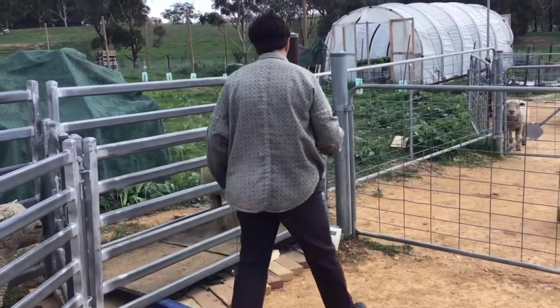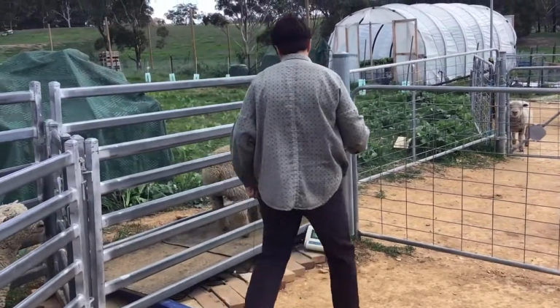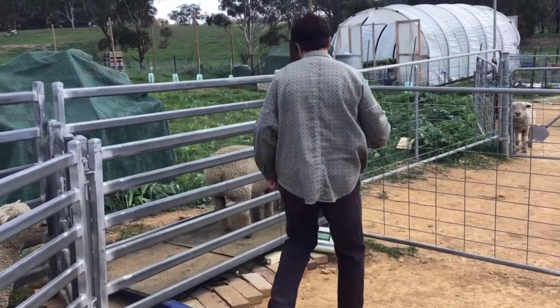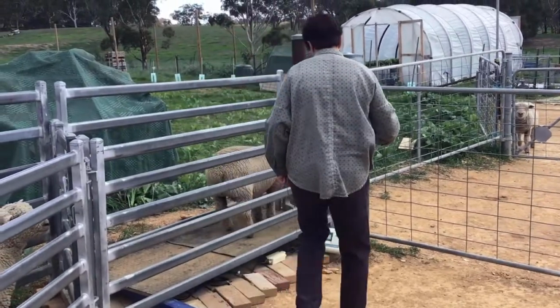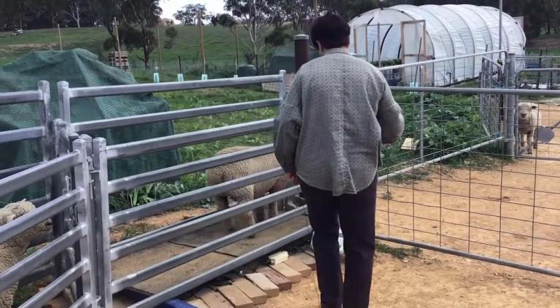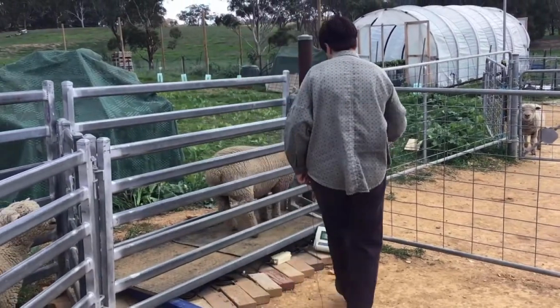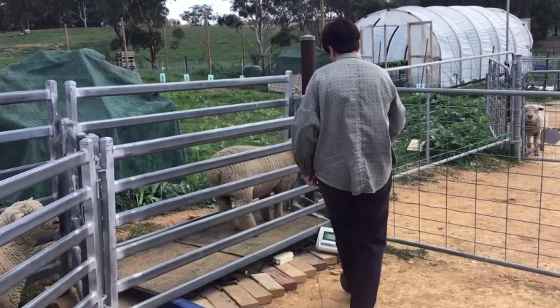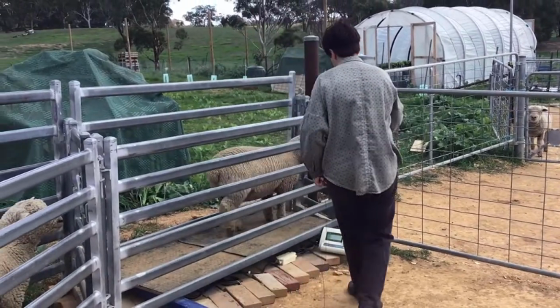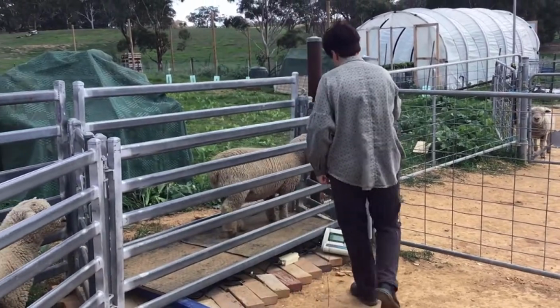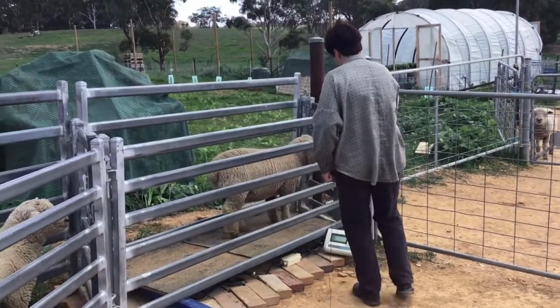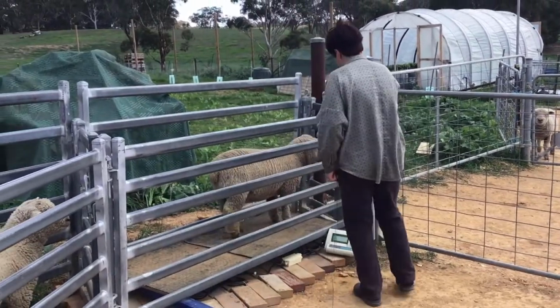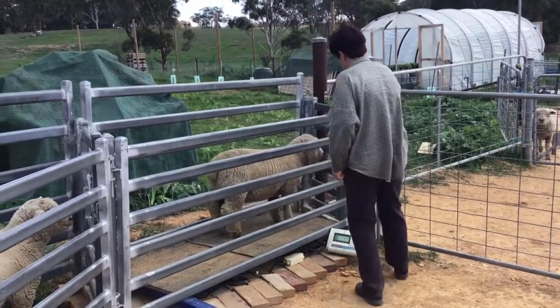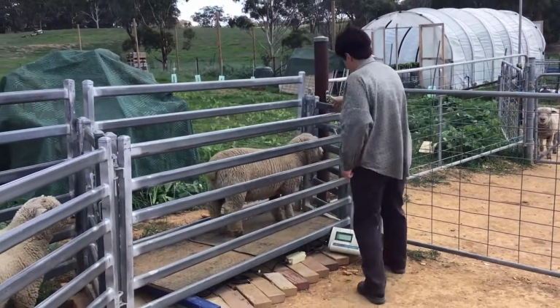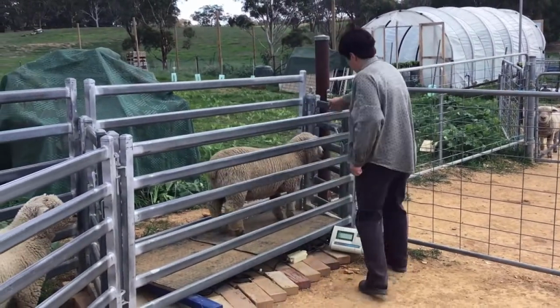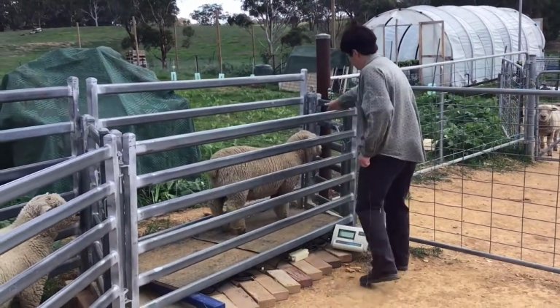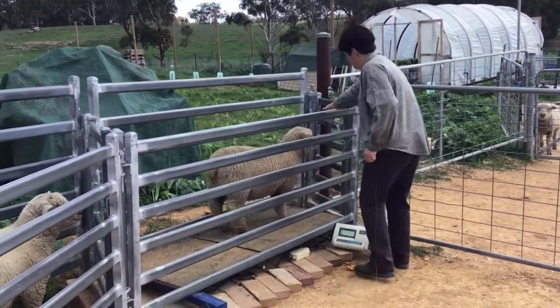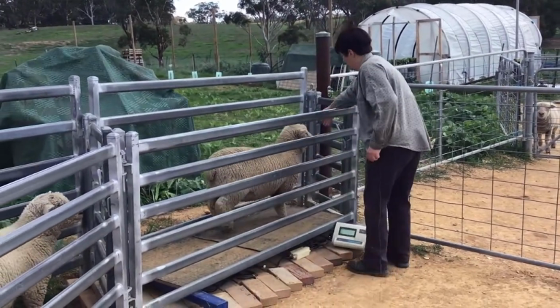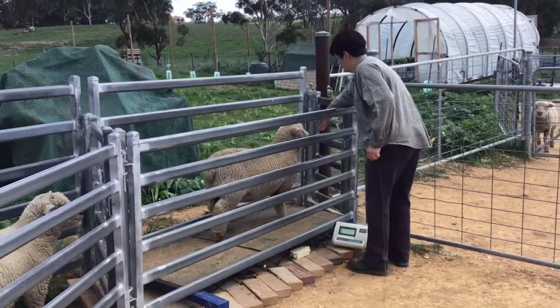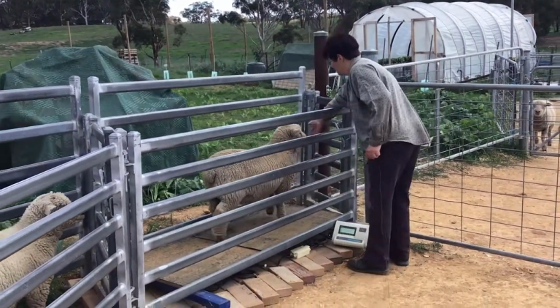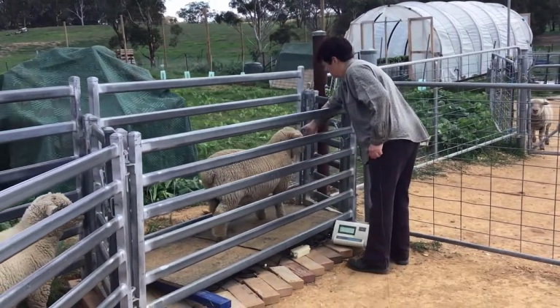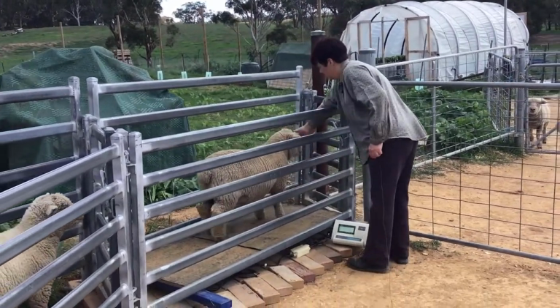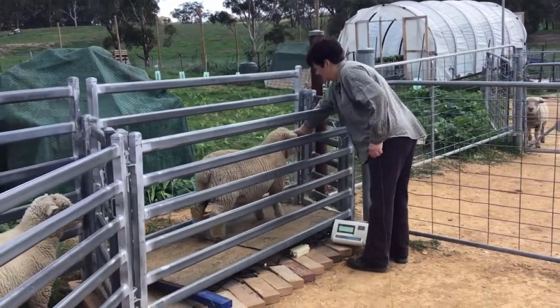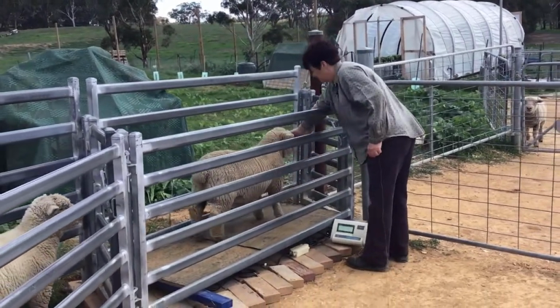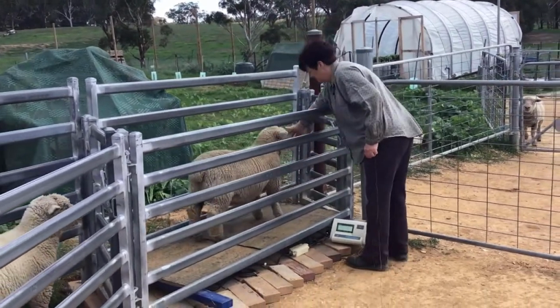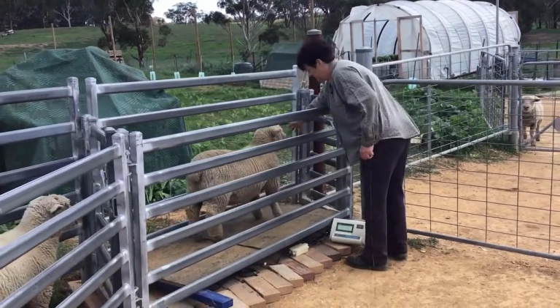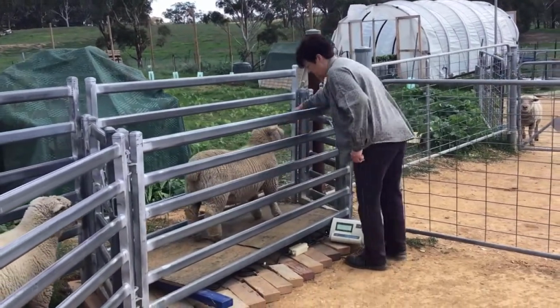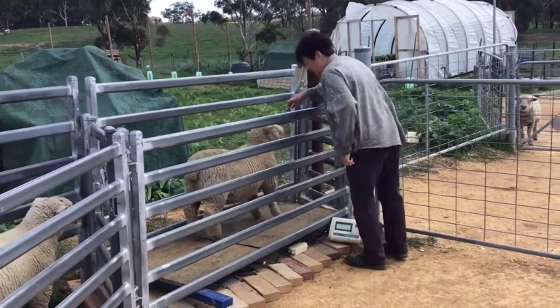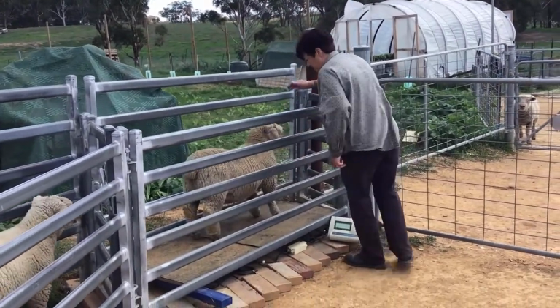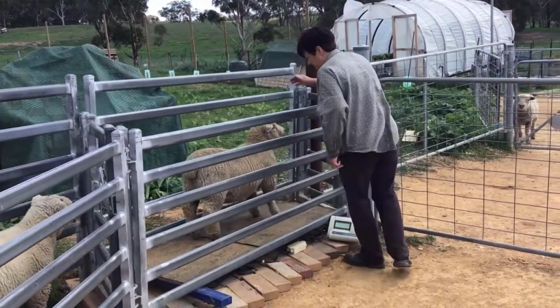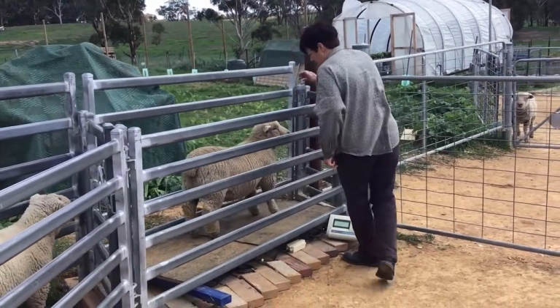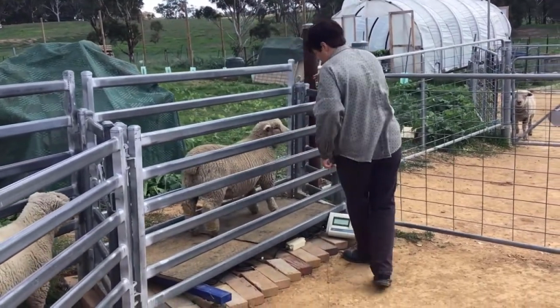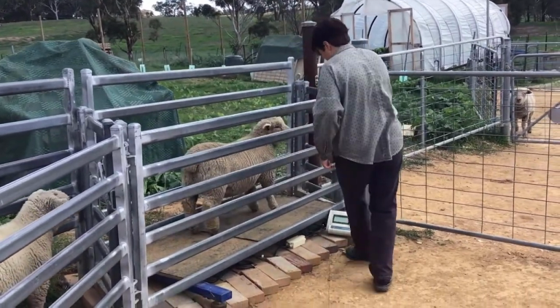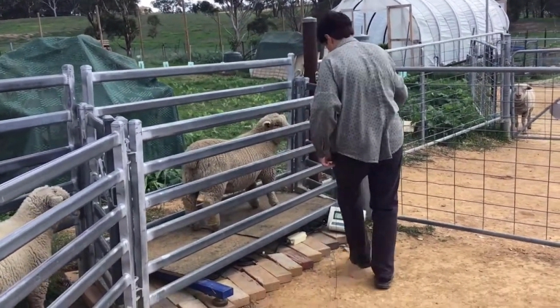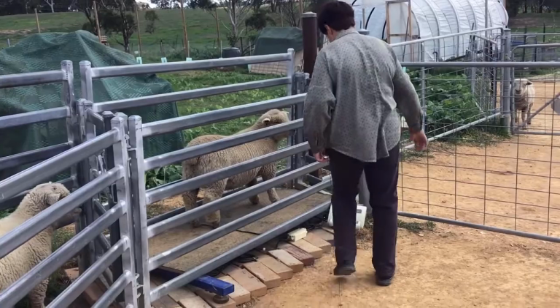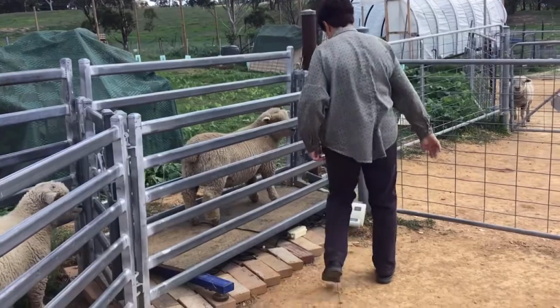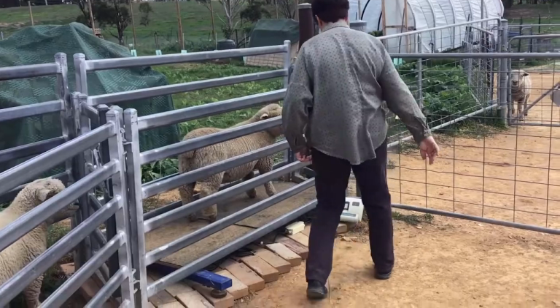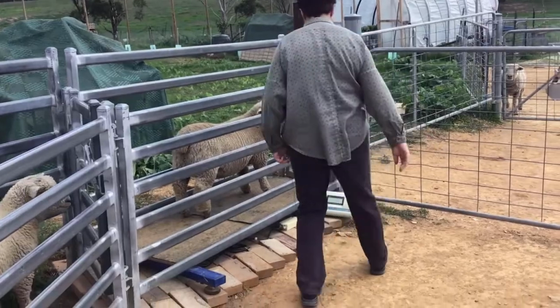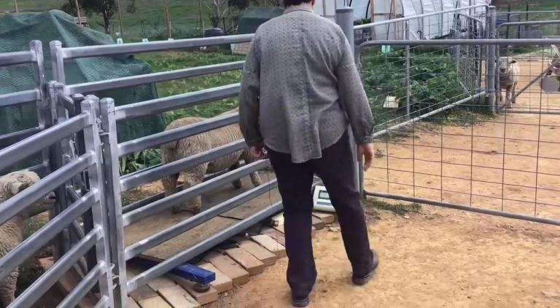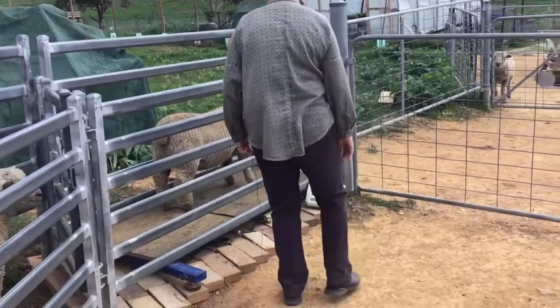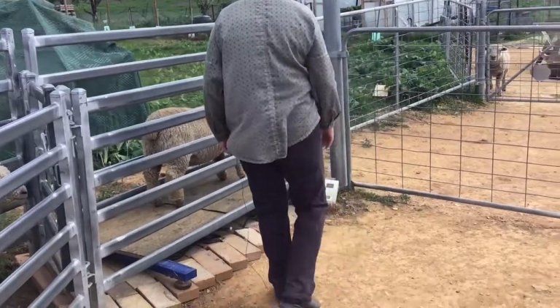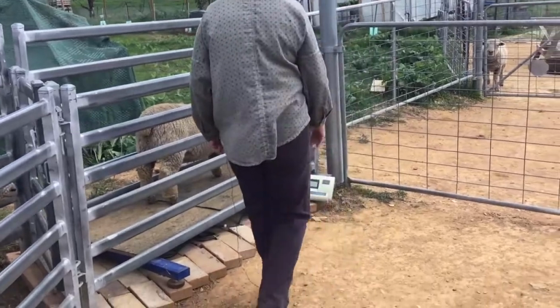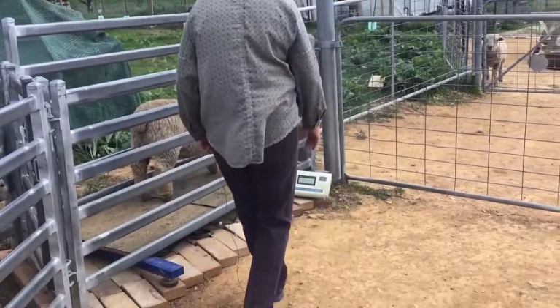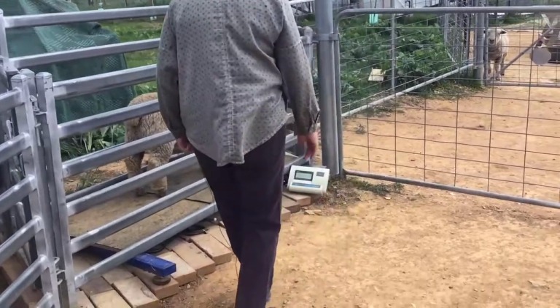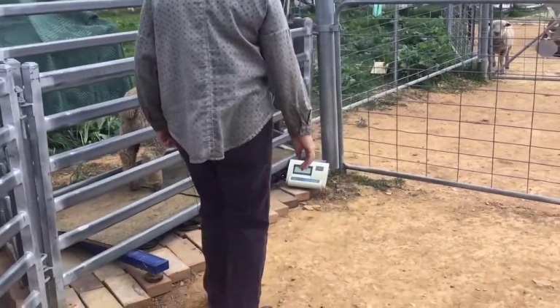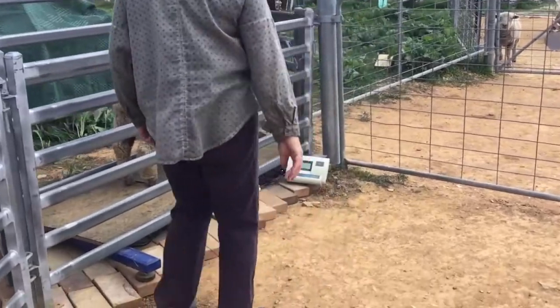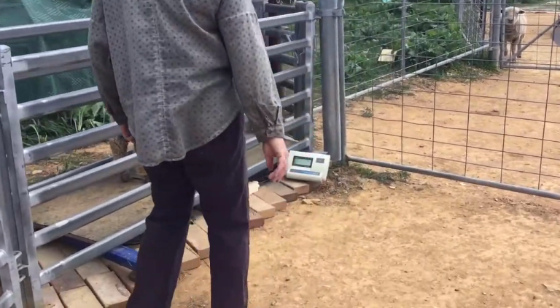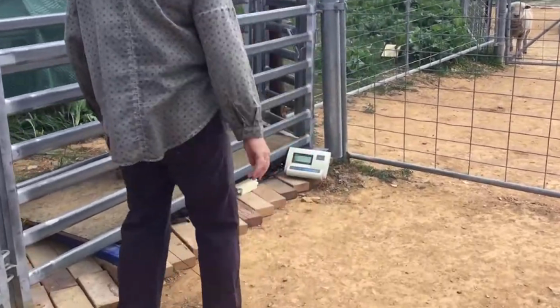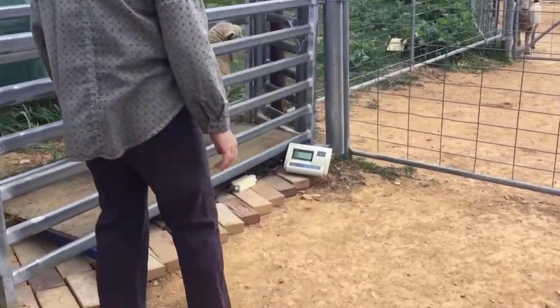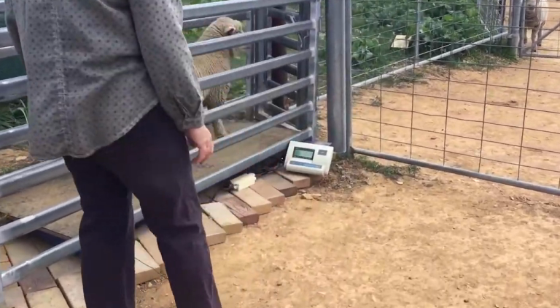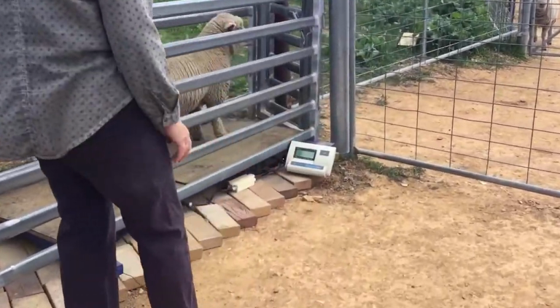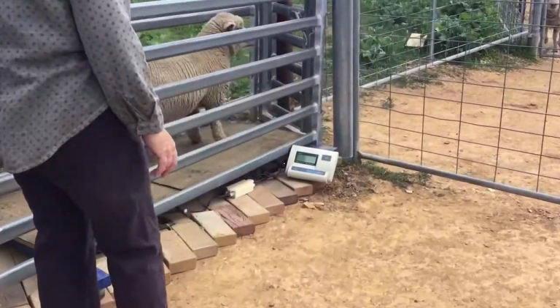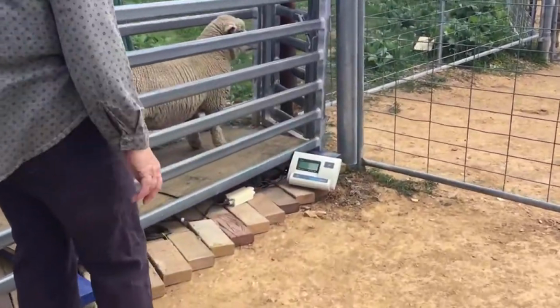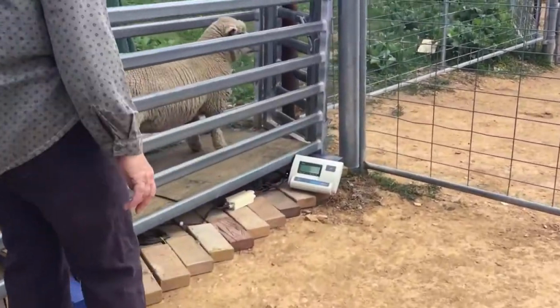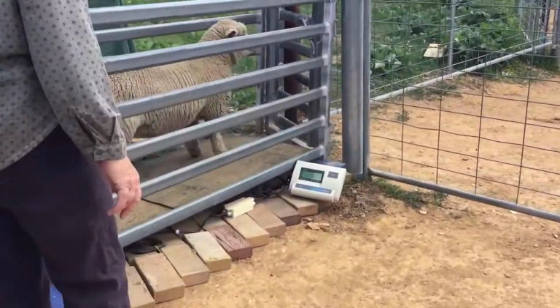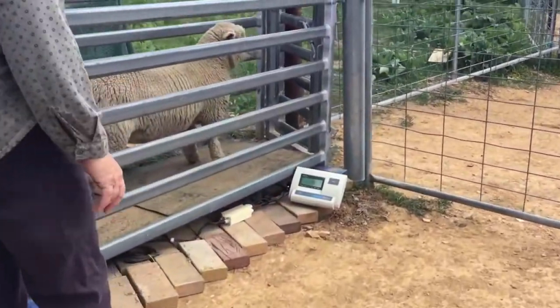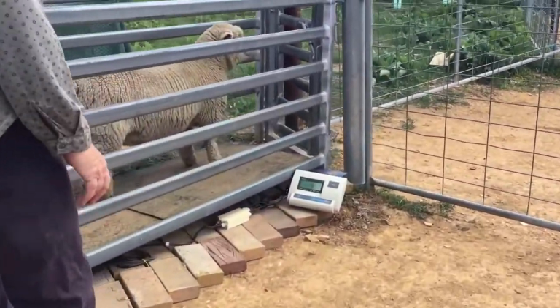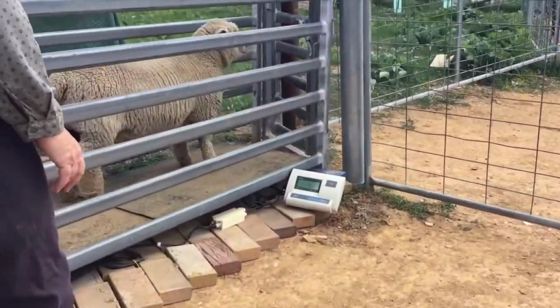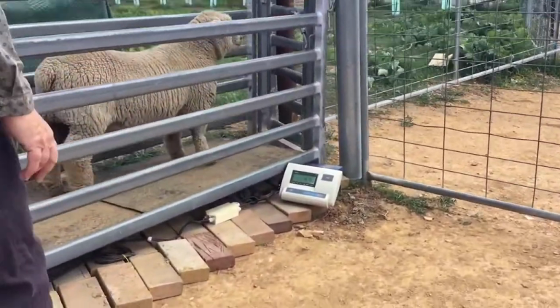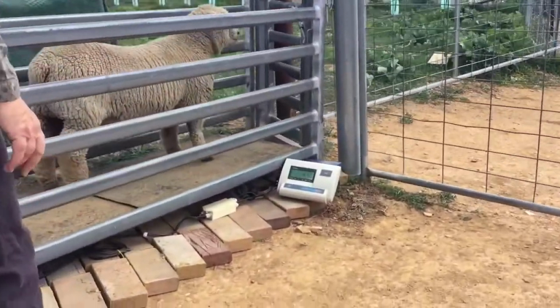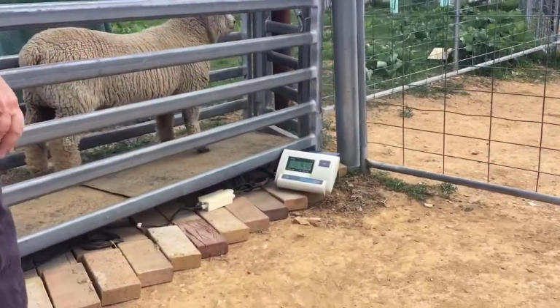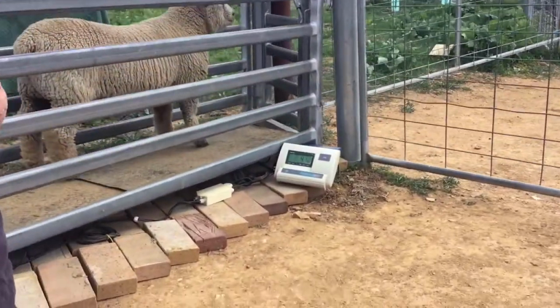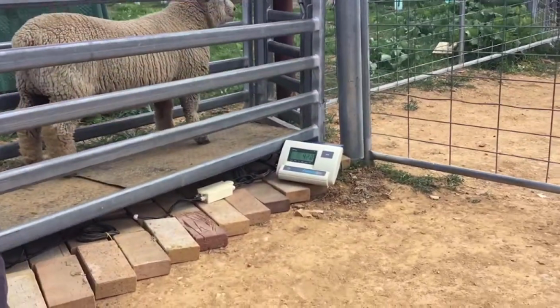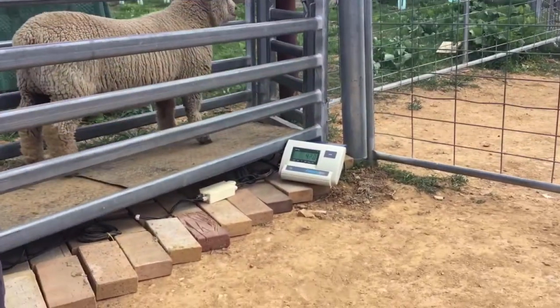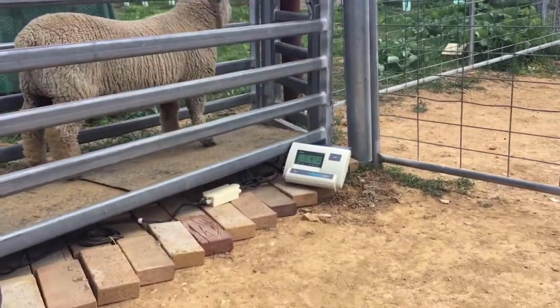You need to come back a bit — you're standing too far forward. That's better. Okay, 42 roughly.